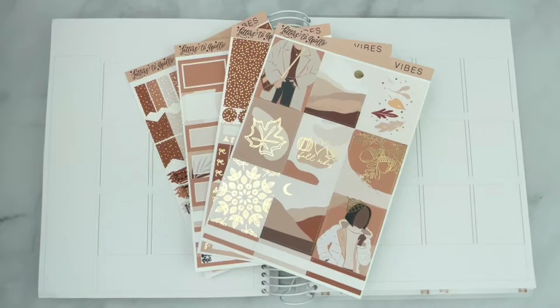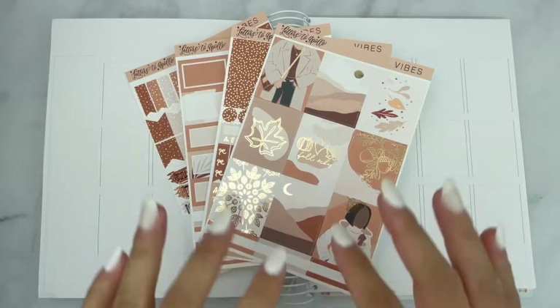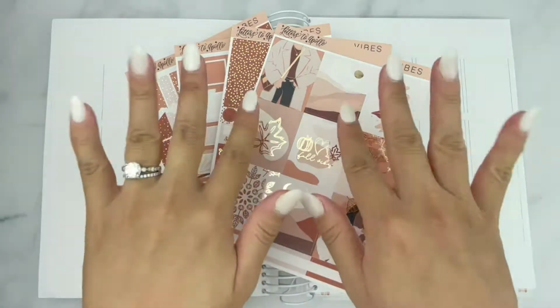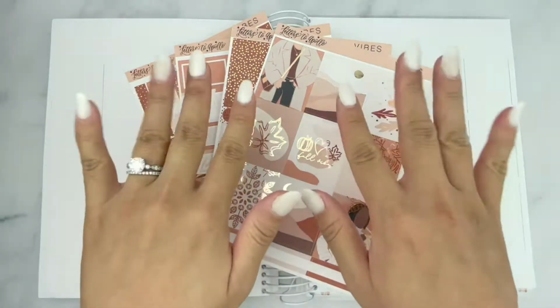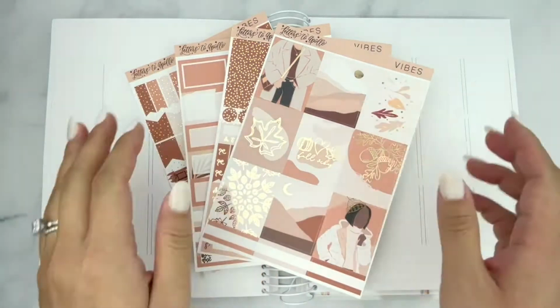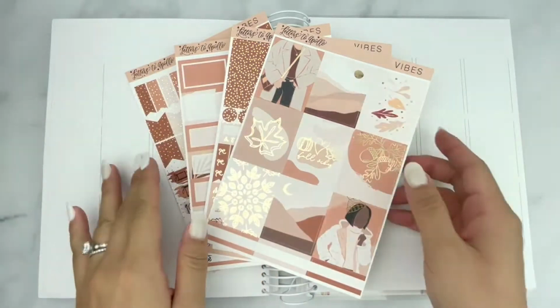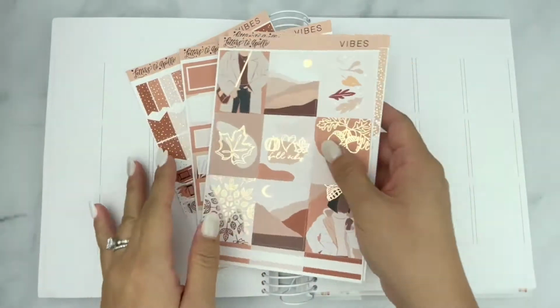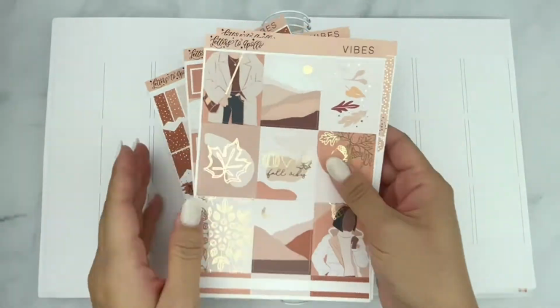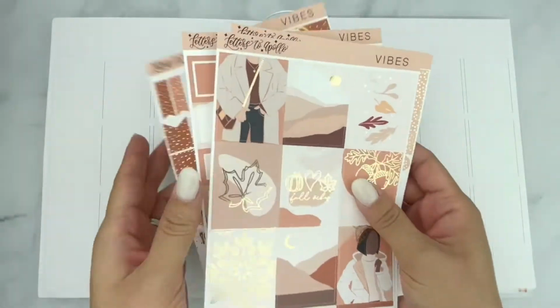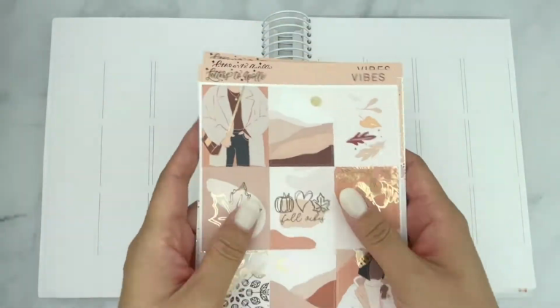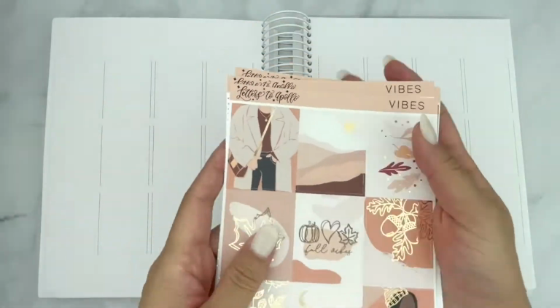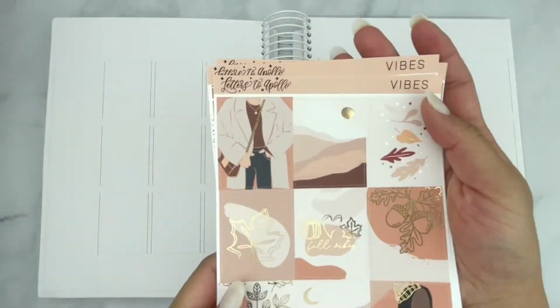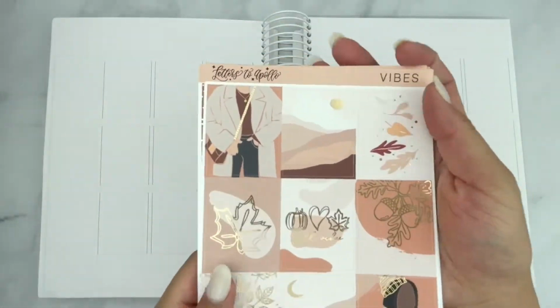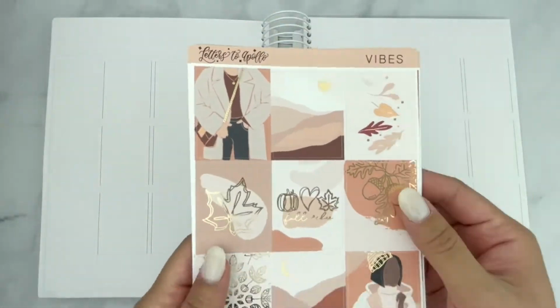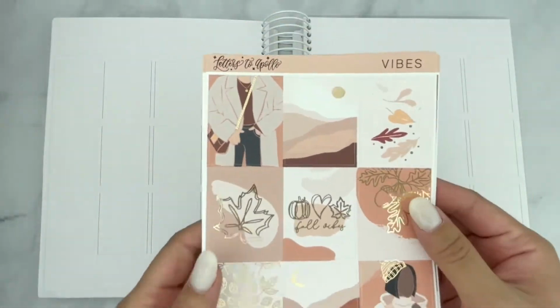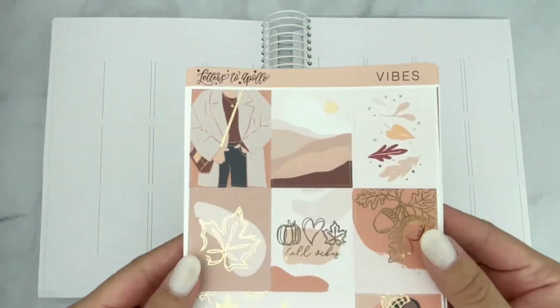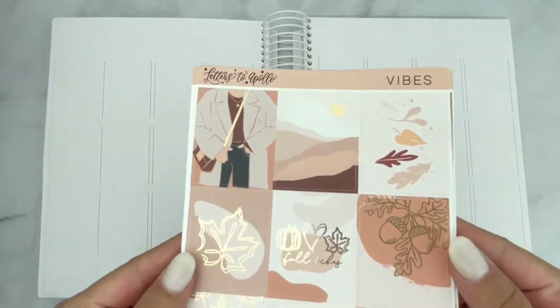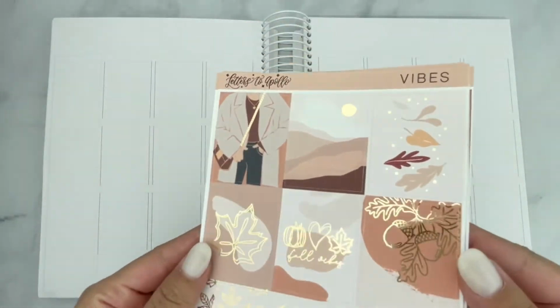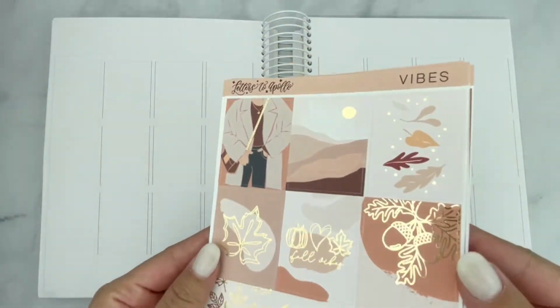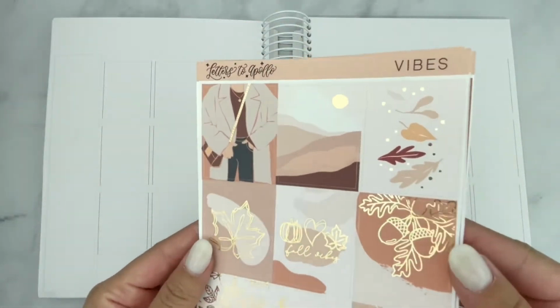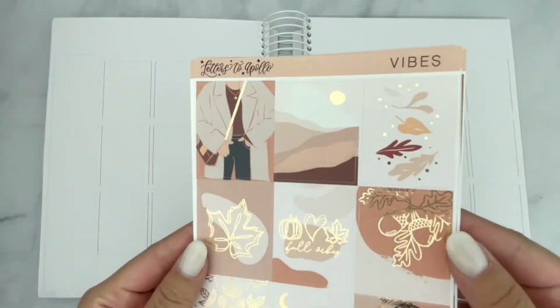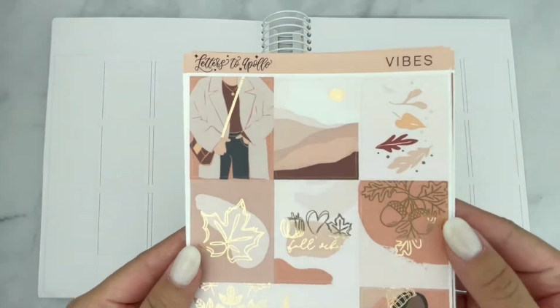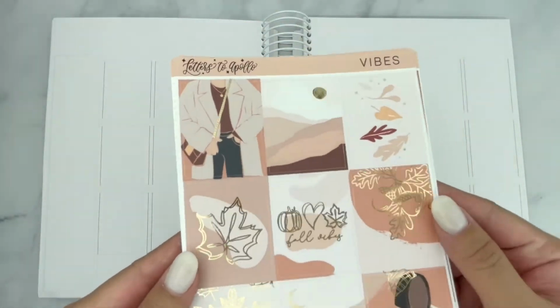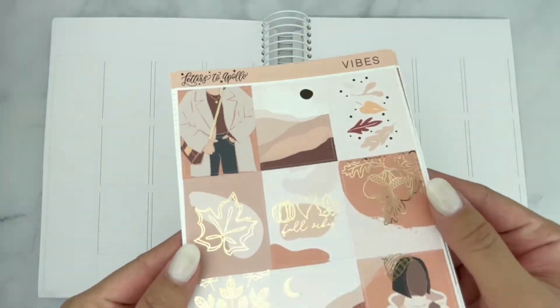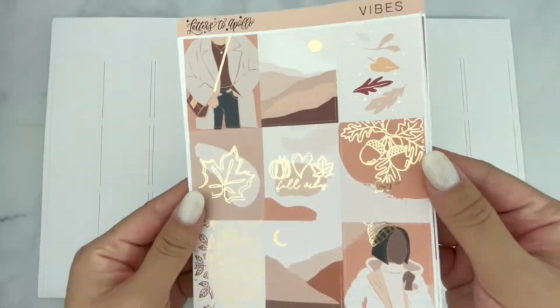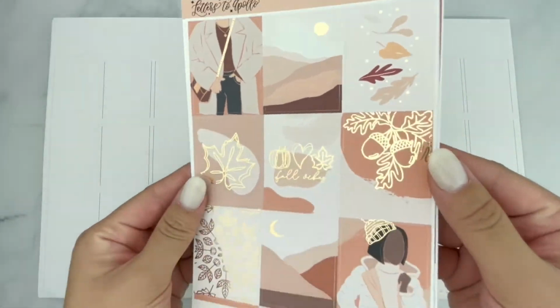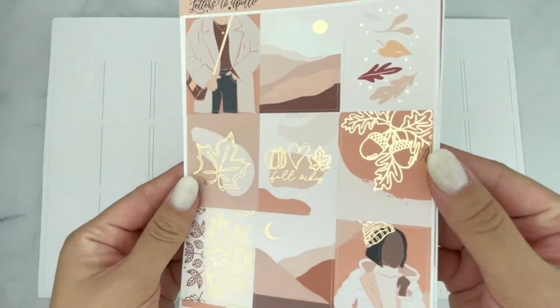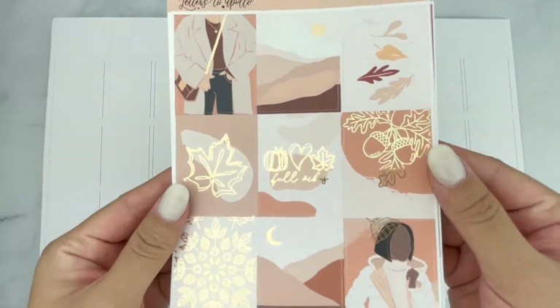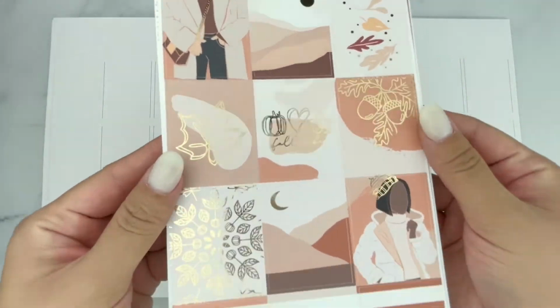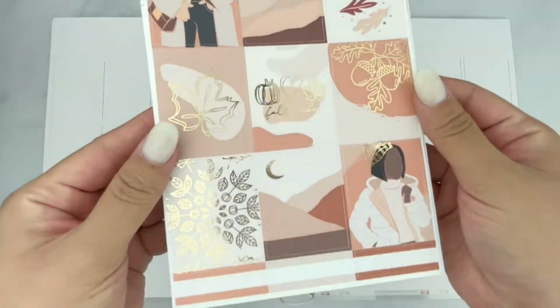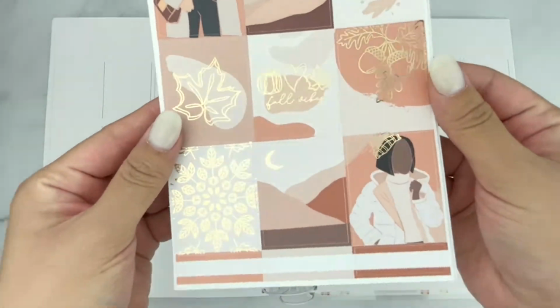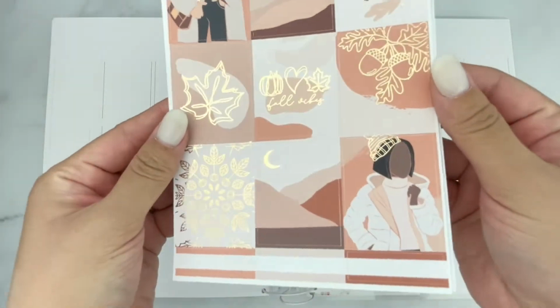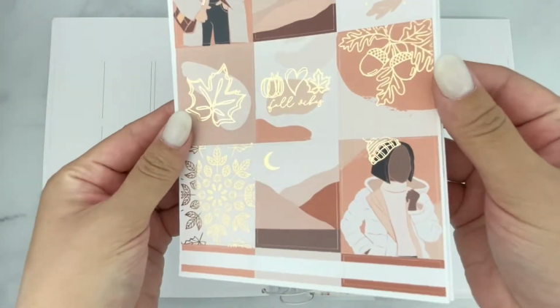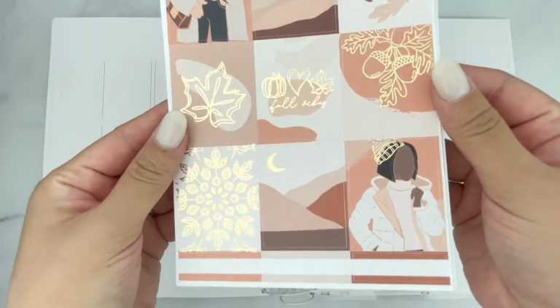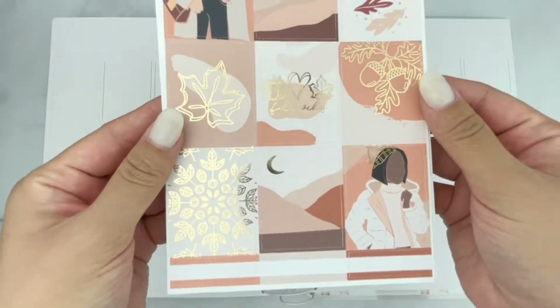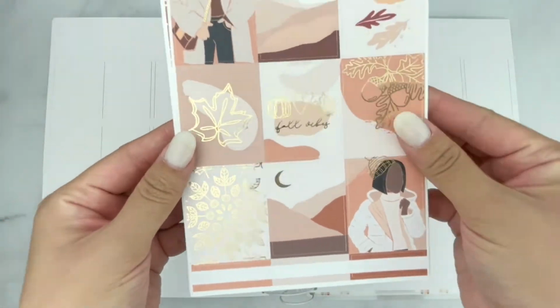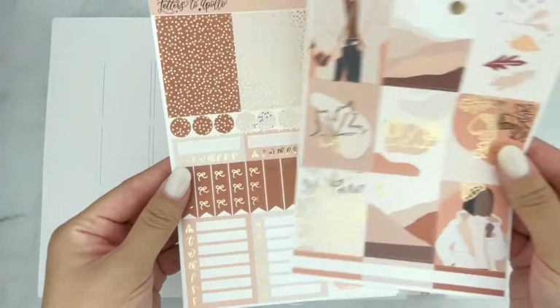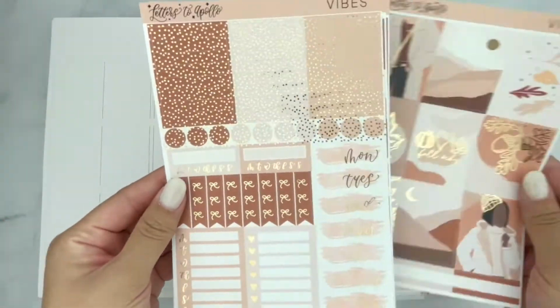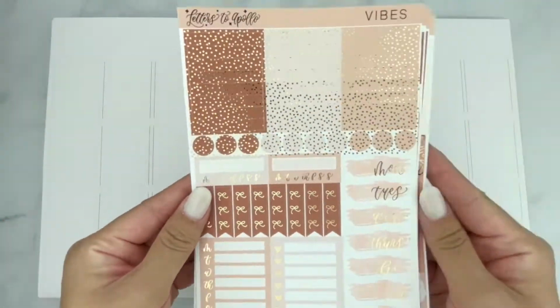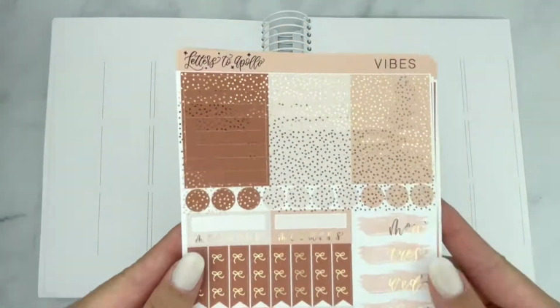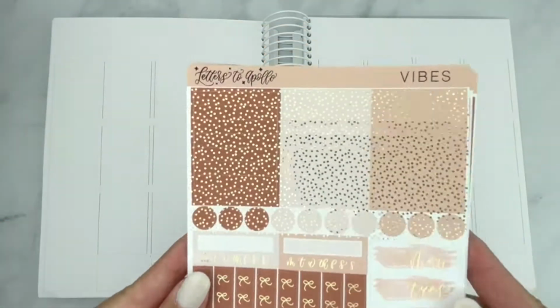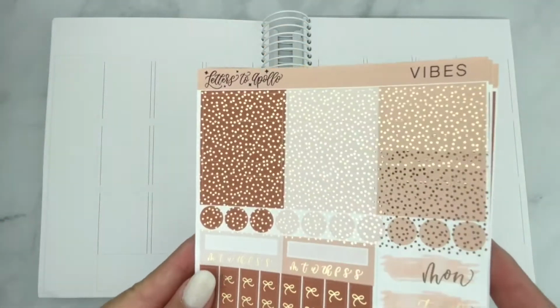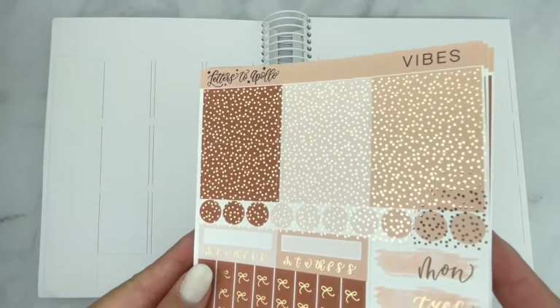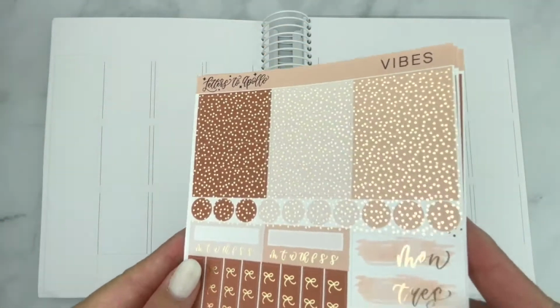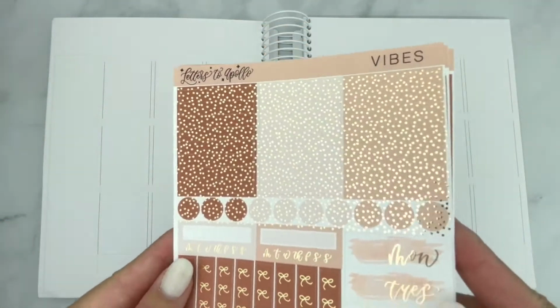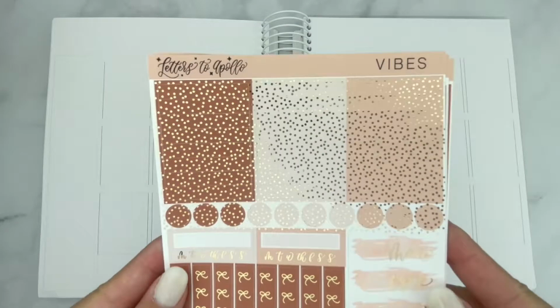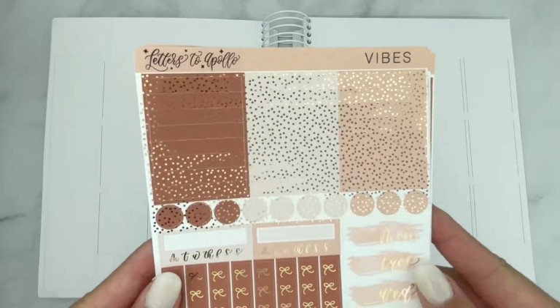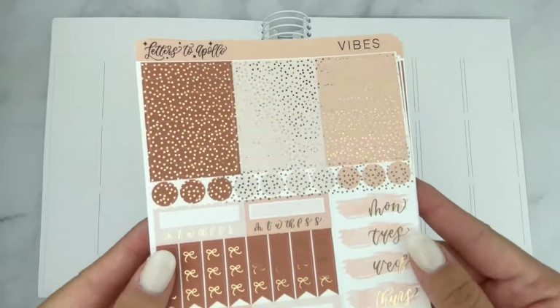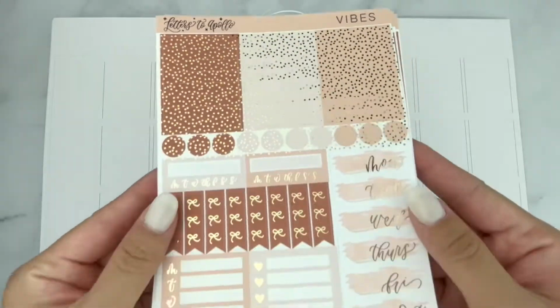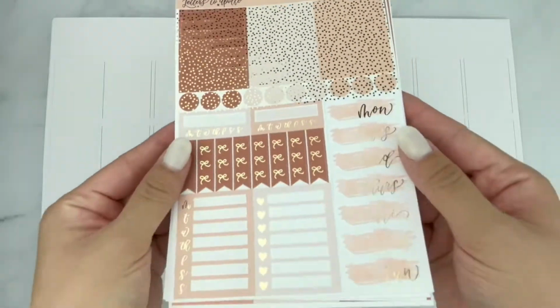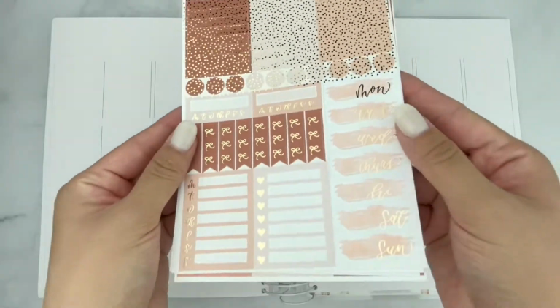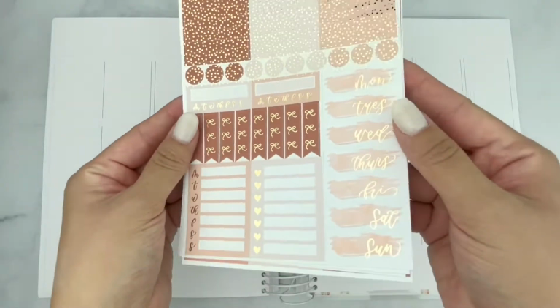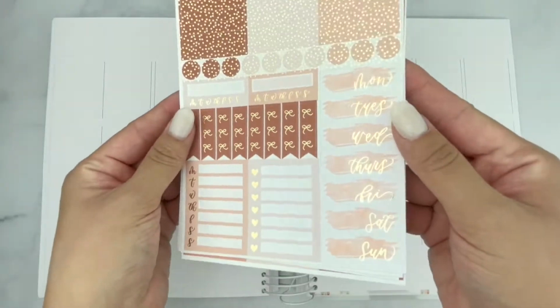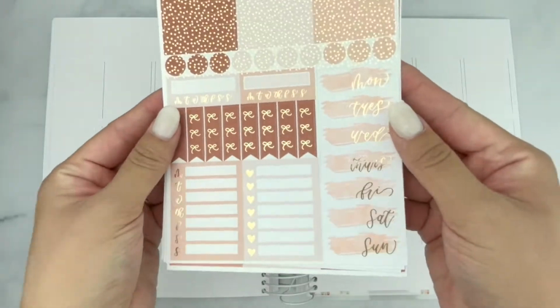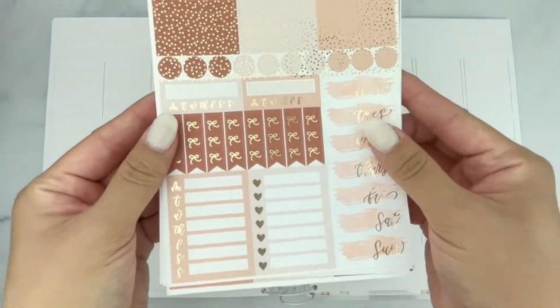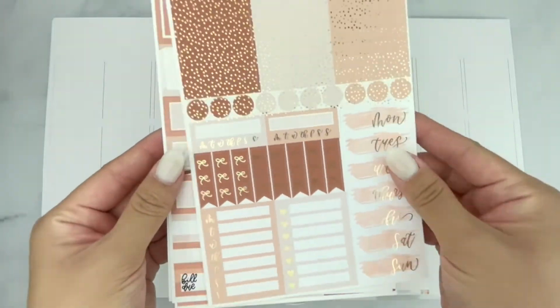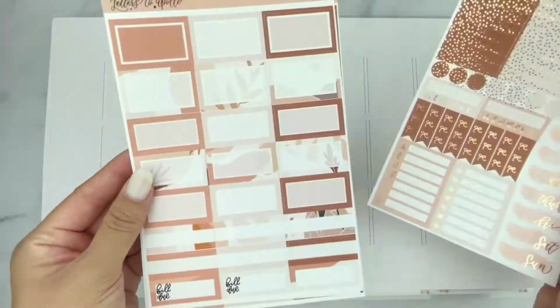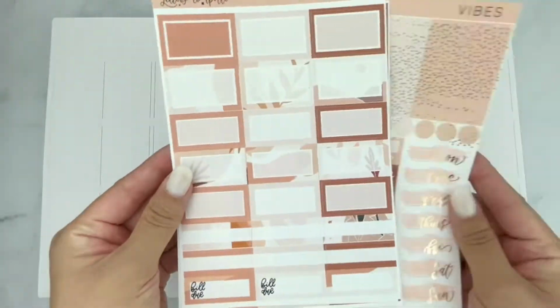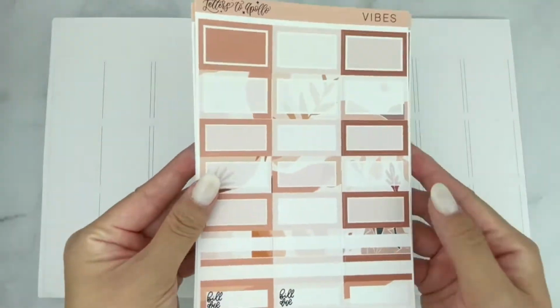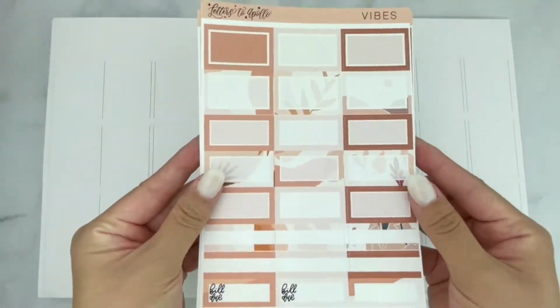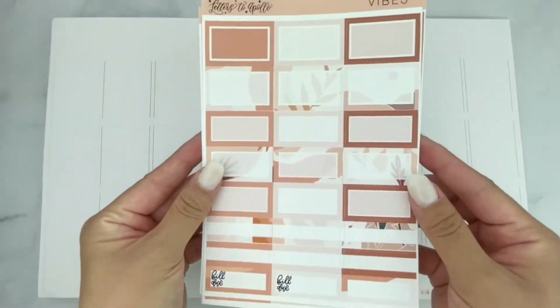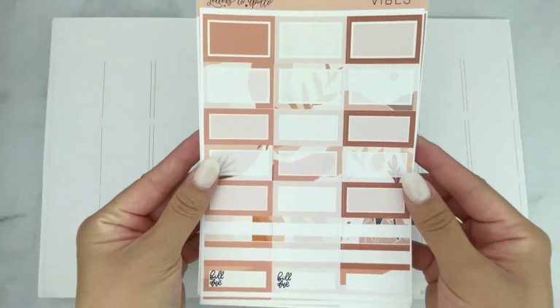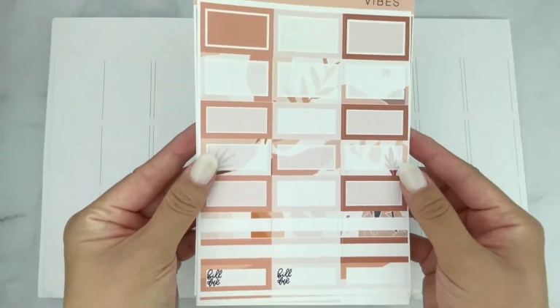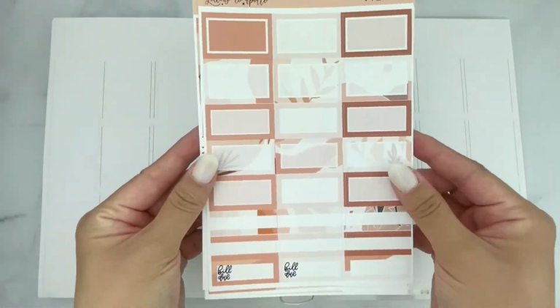Hello everyone, this is Eva from Plan With Eva on Instagram, and this week I'm going to be planning with a kit from Letters to Apollo.